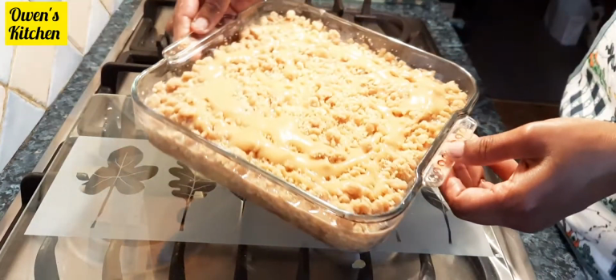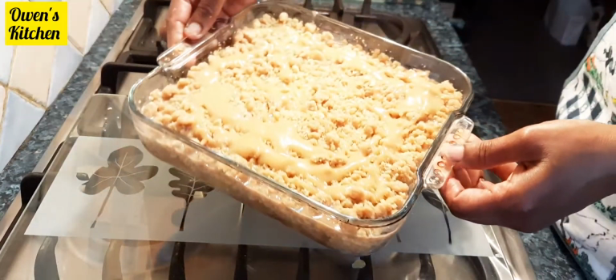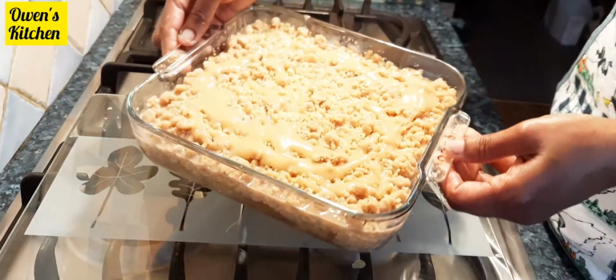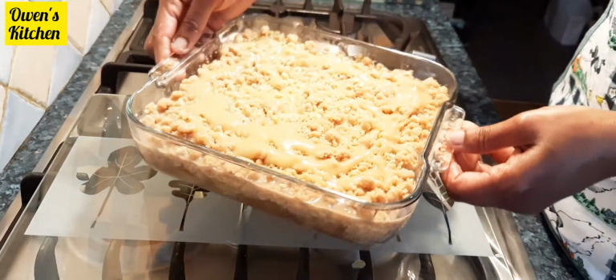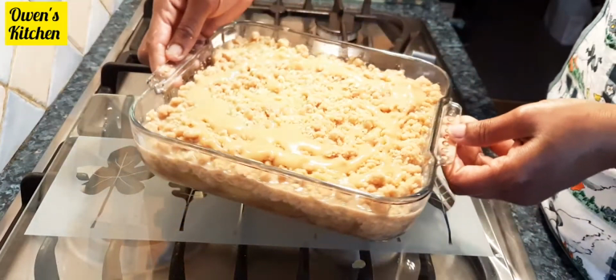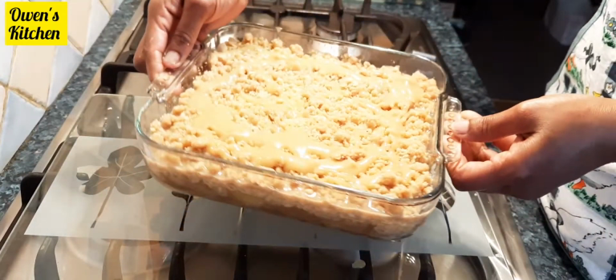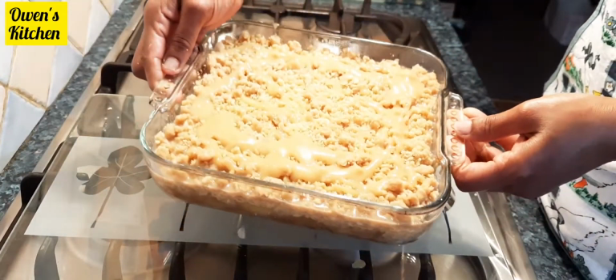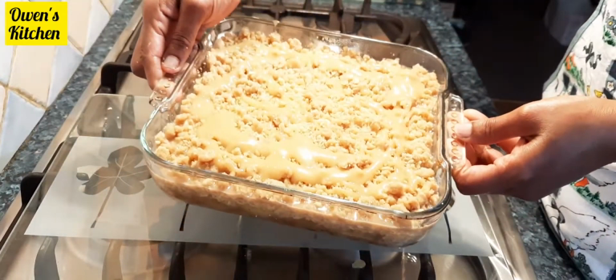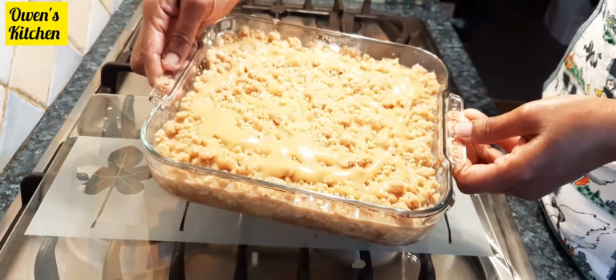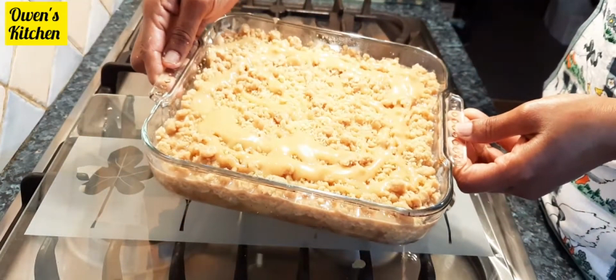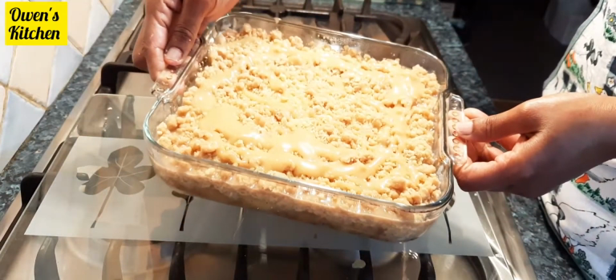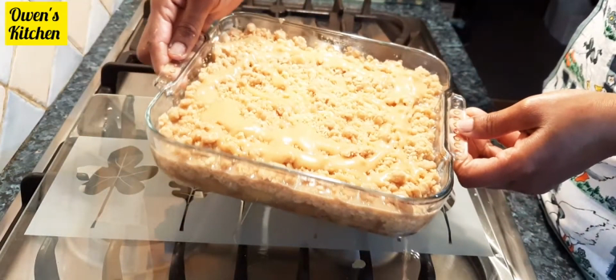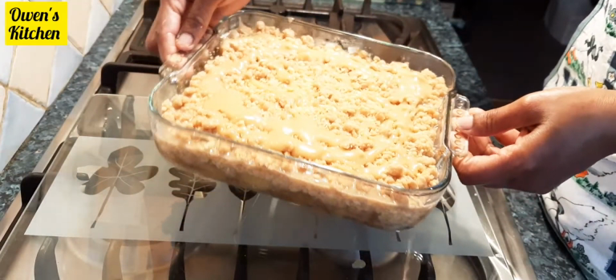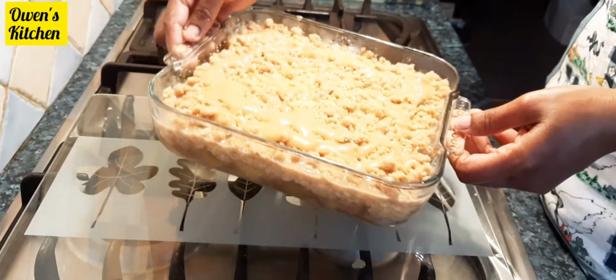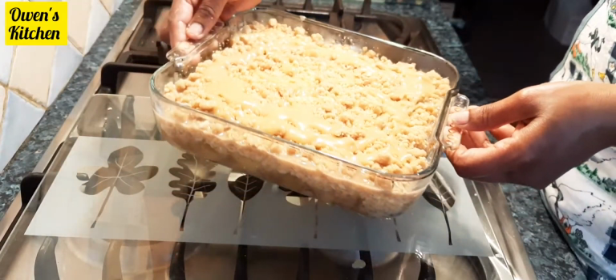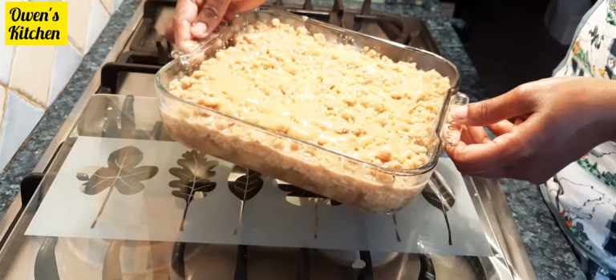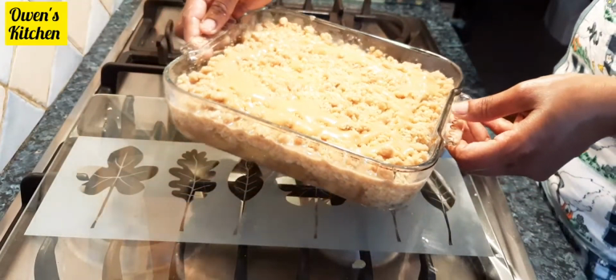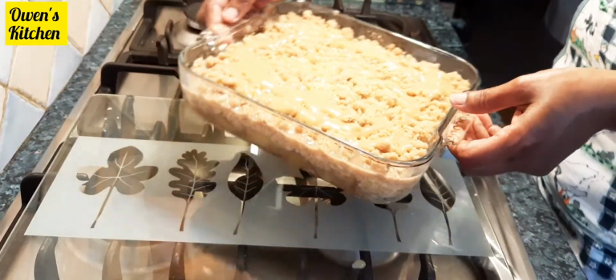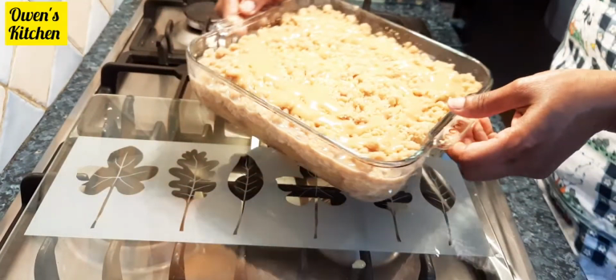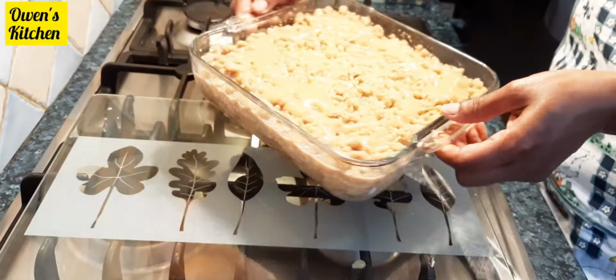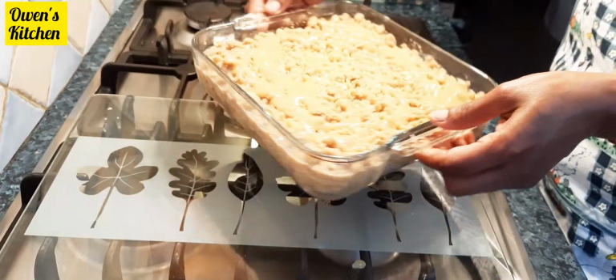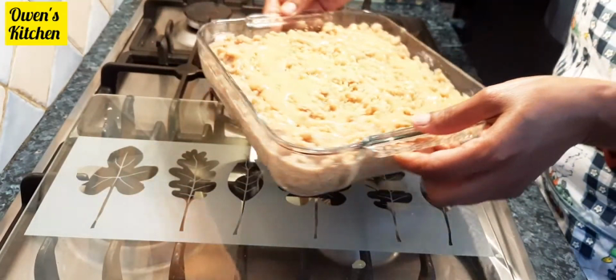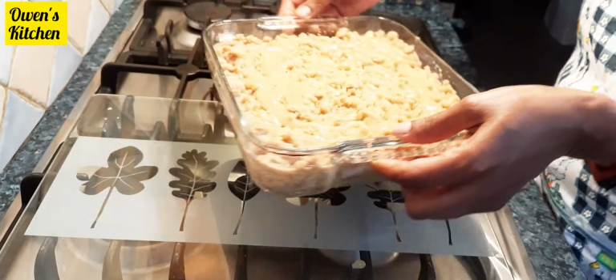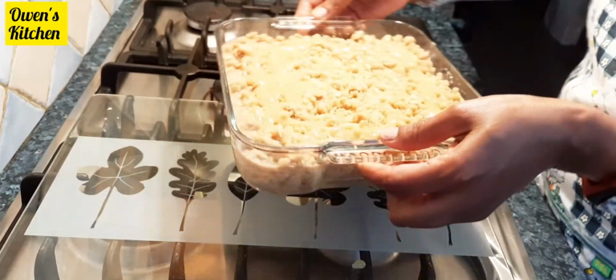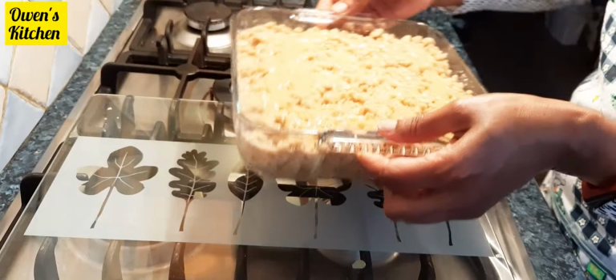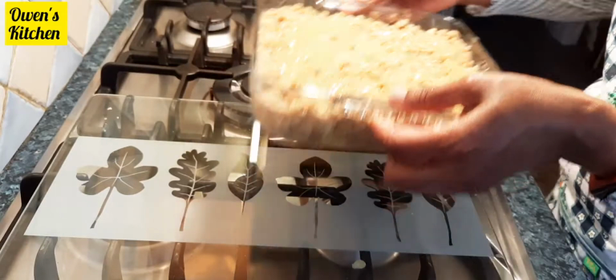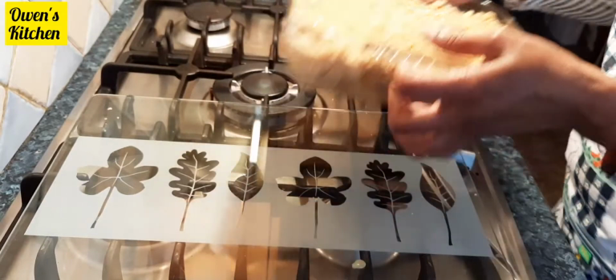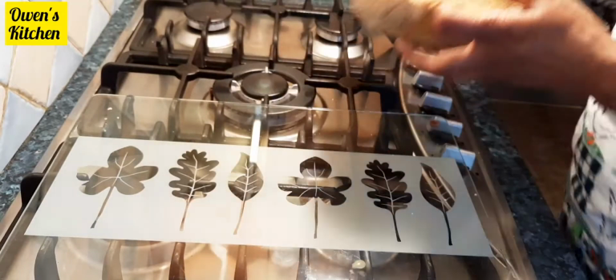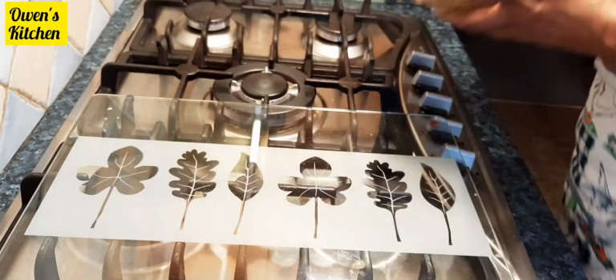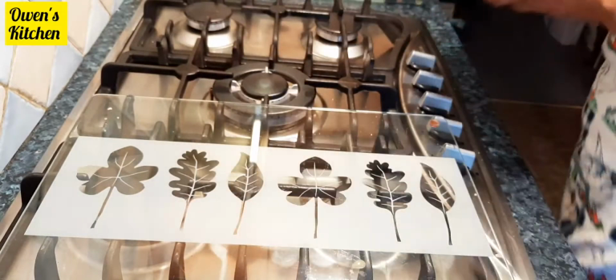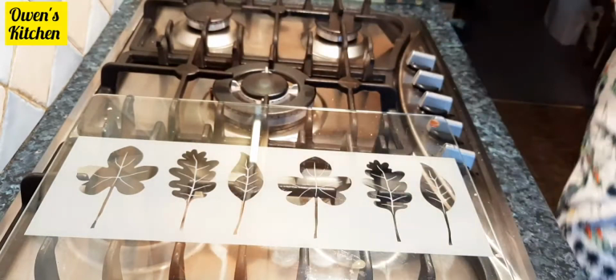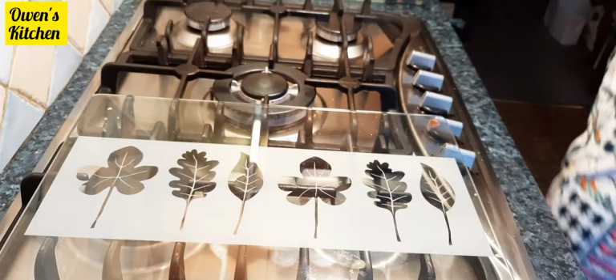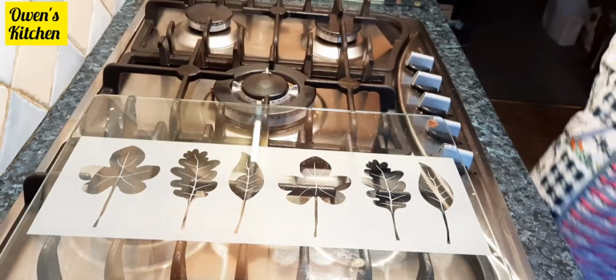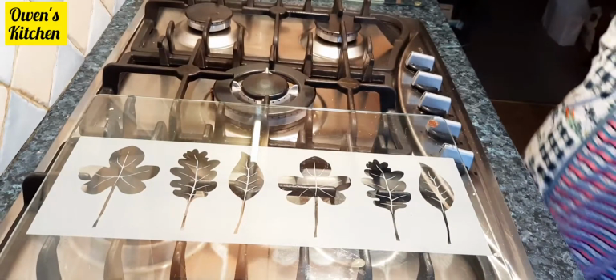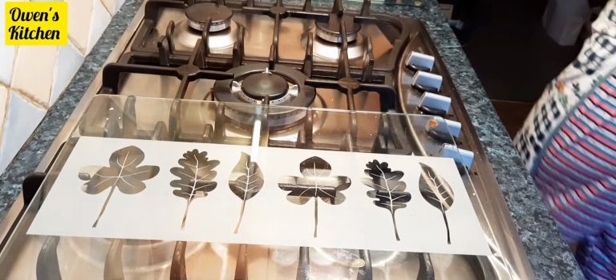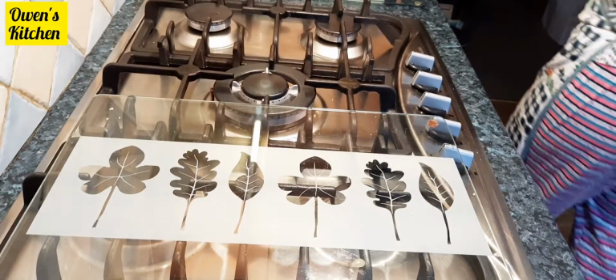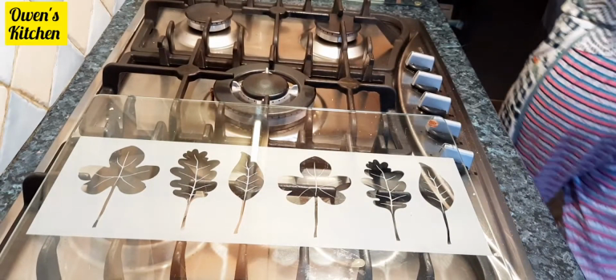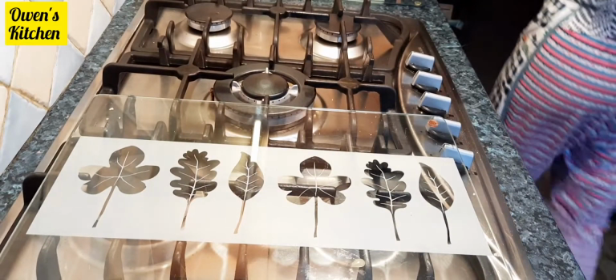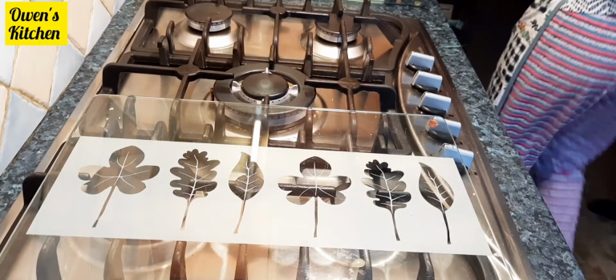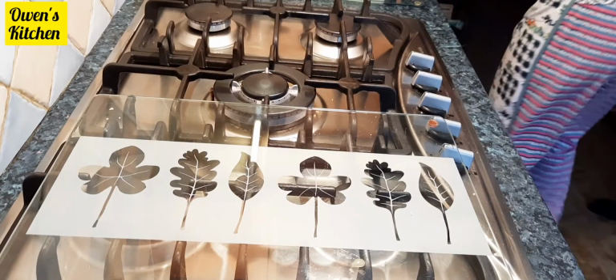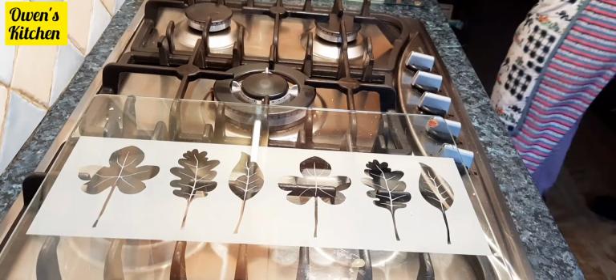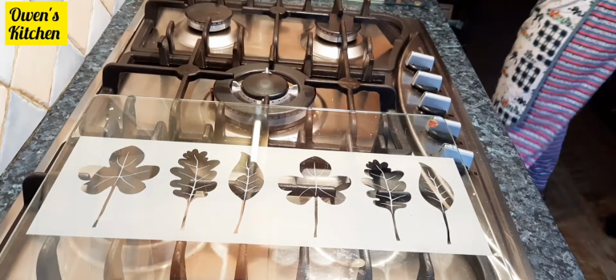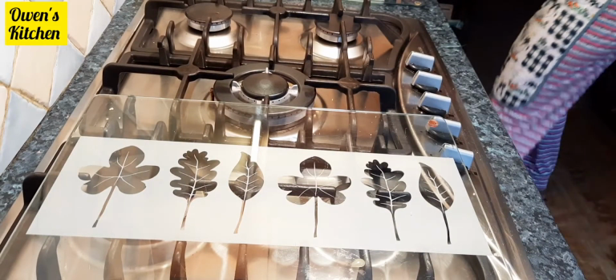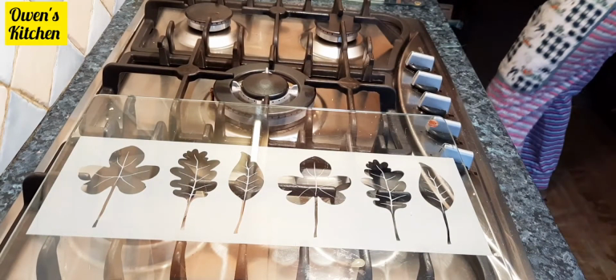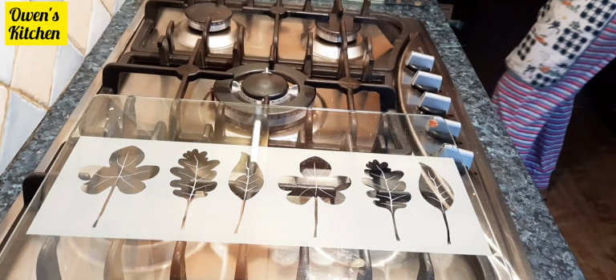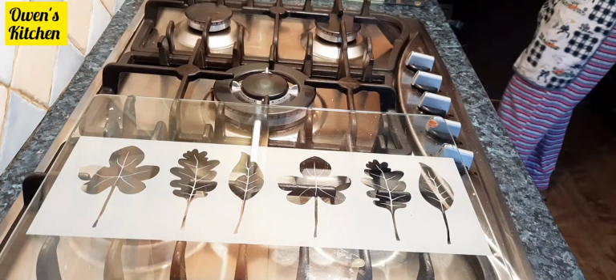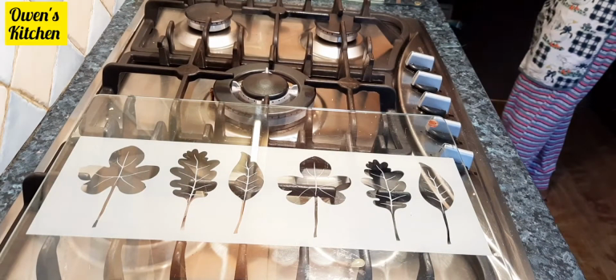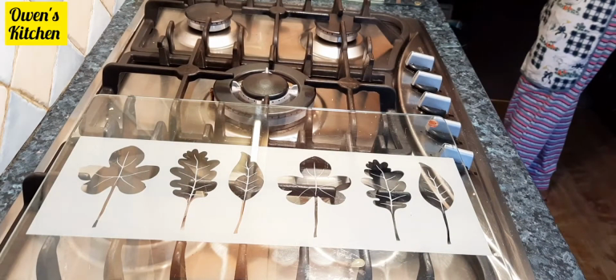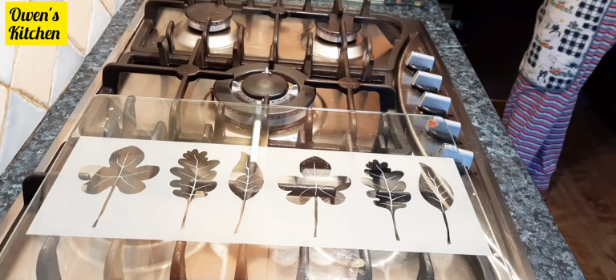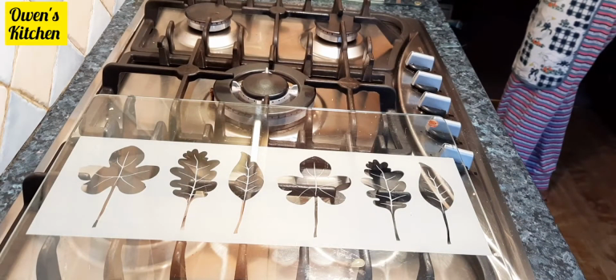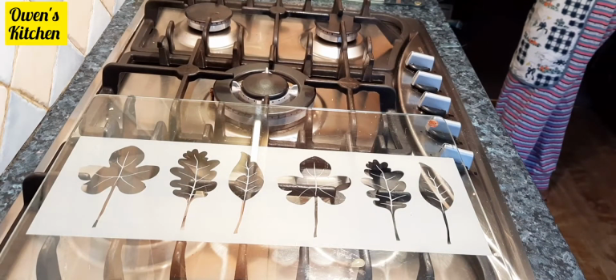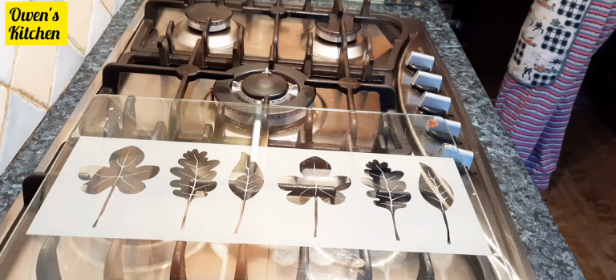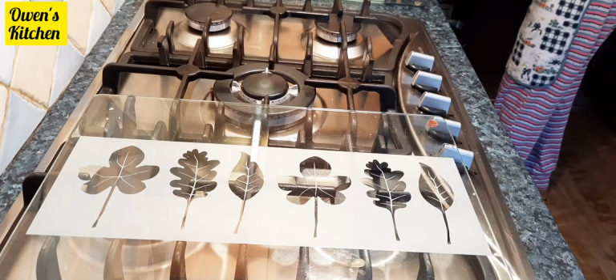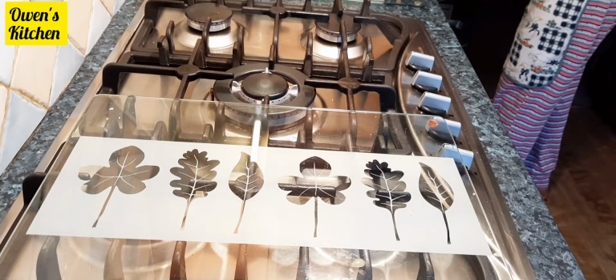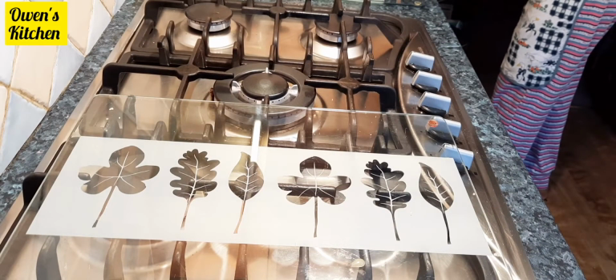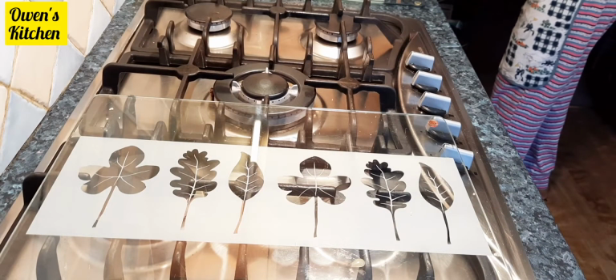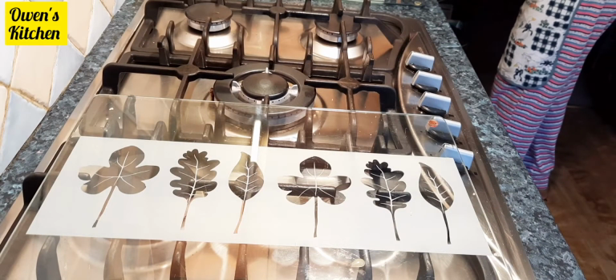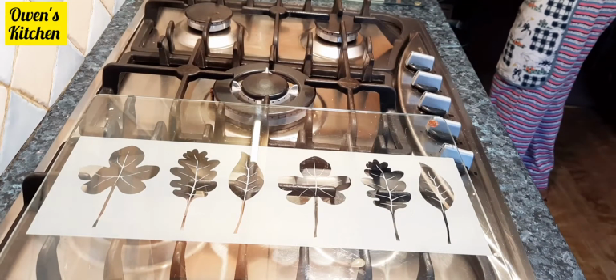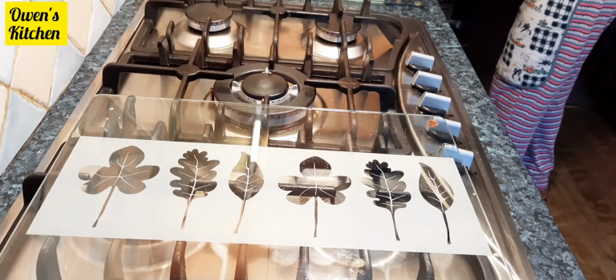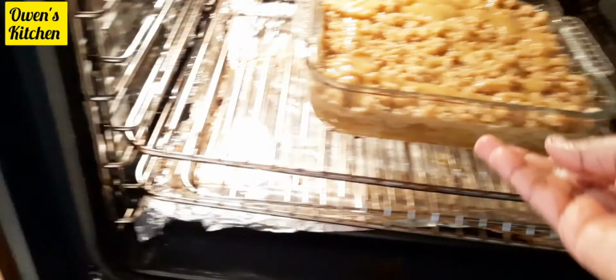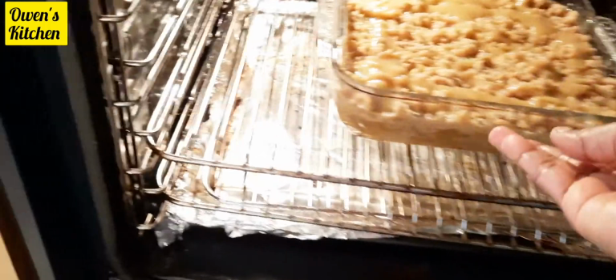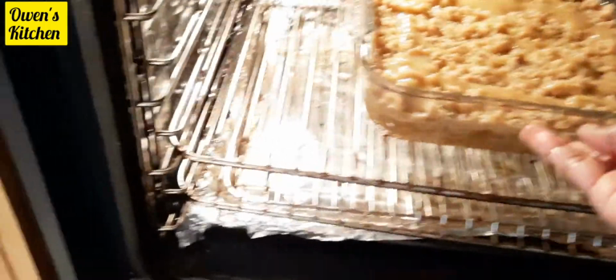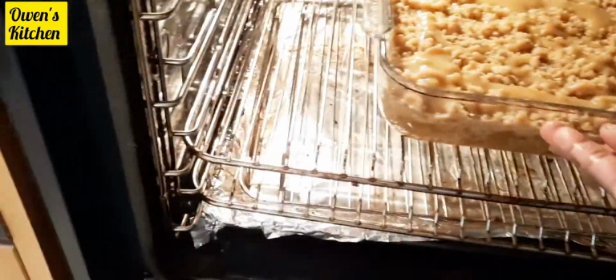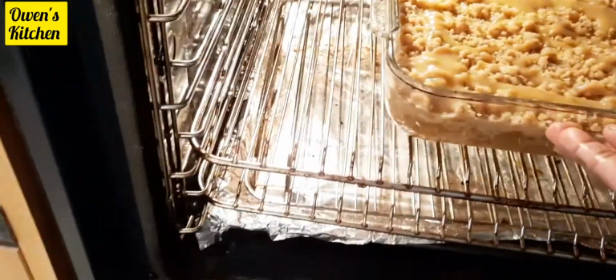Now I'm going to pop that straight into the oven for 30 to 40 minutes, until the top is a golden color.